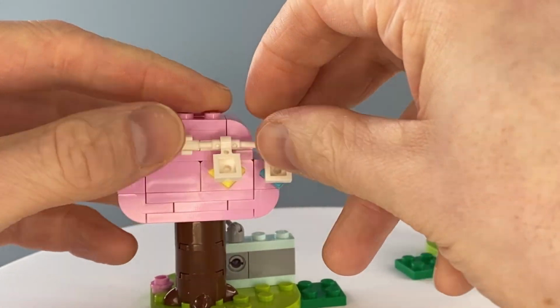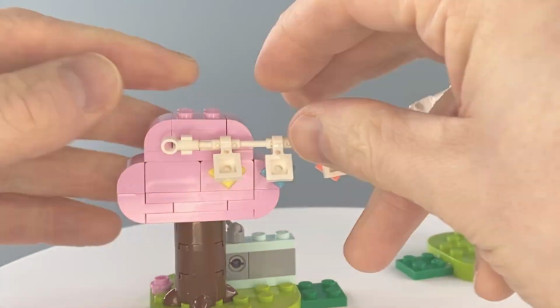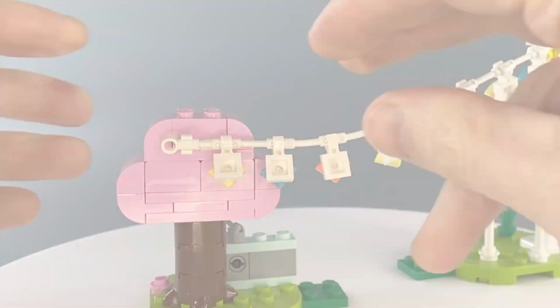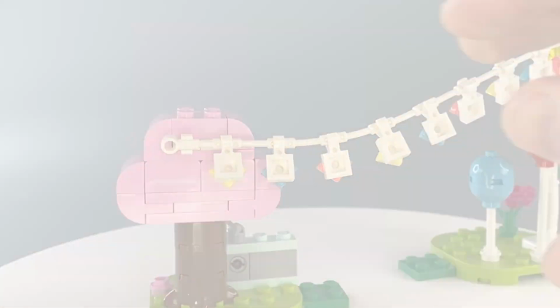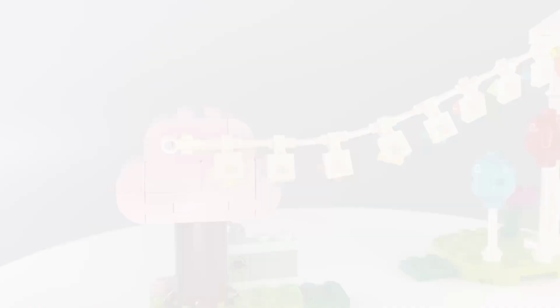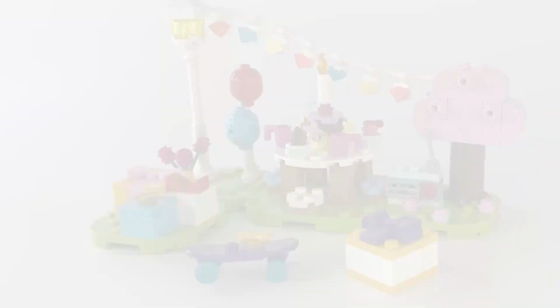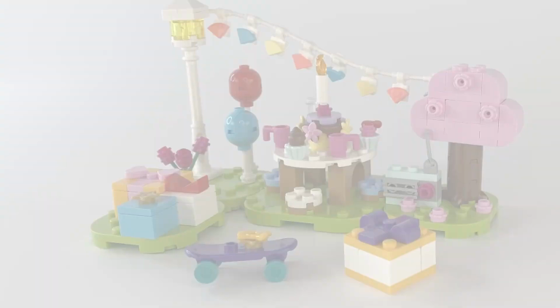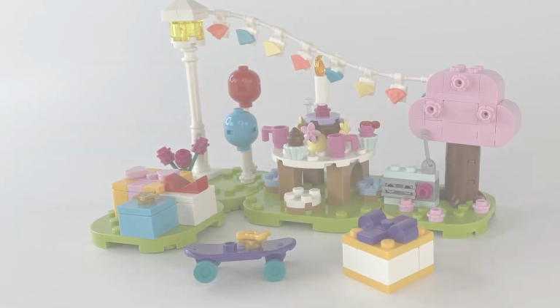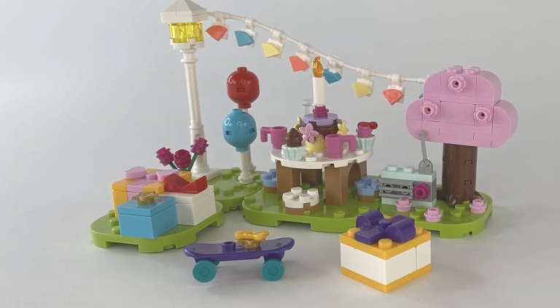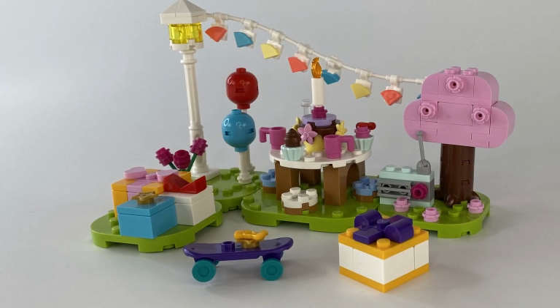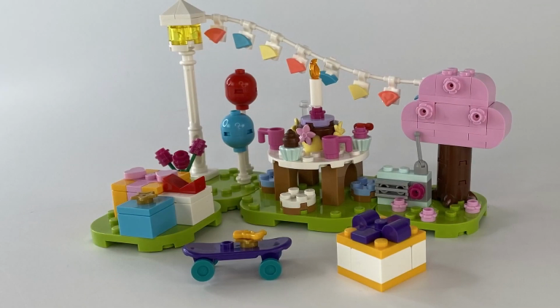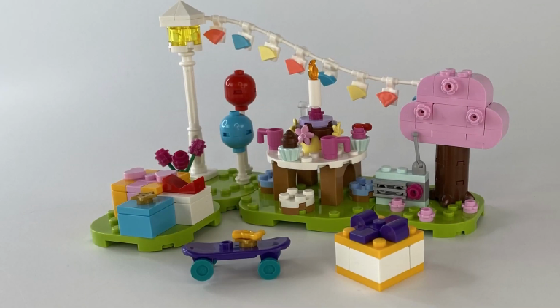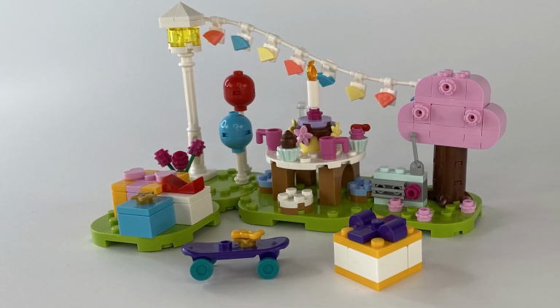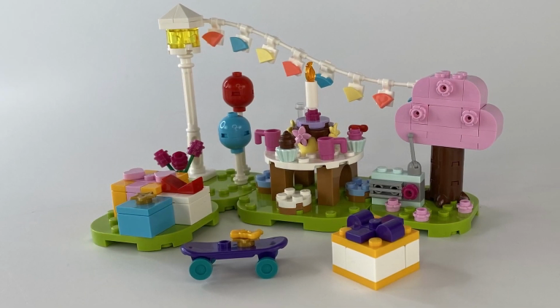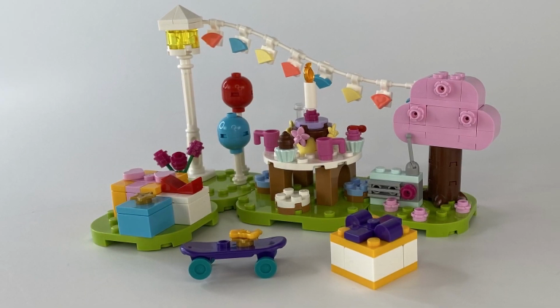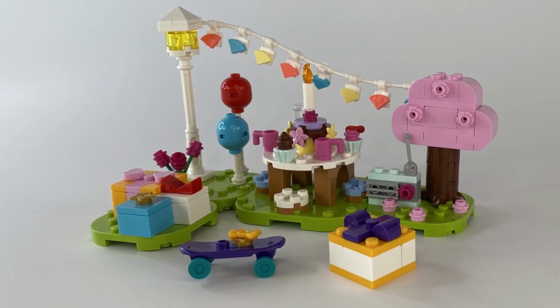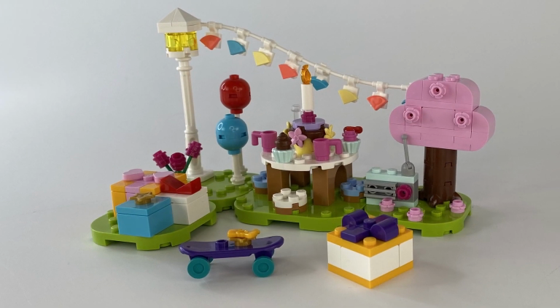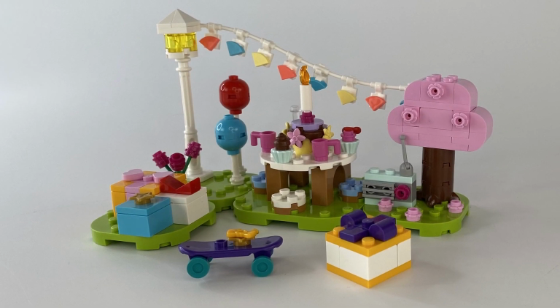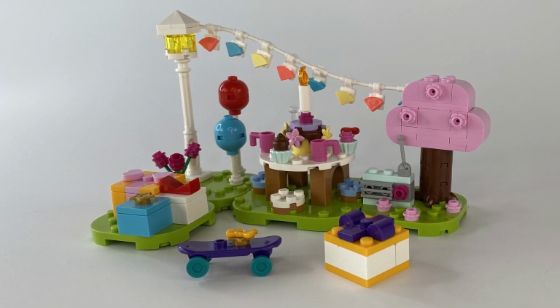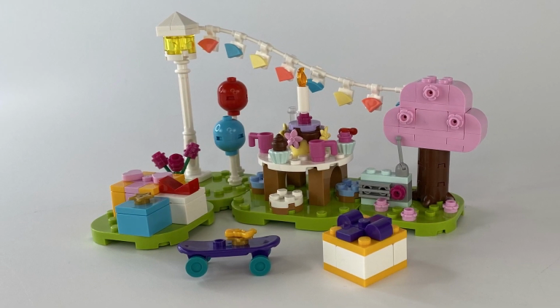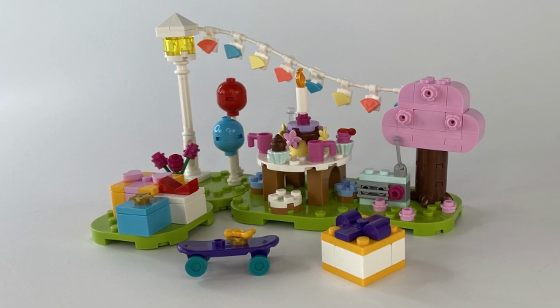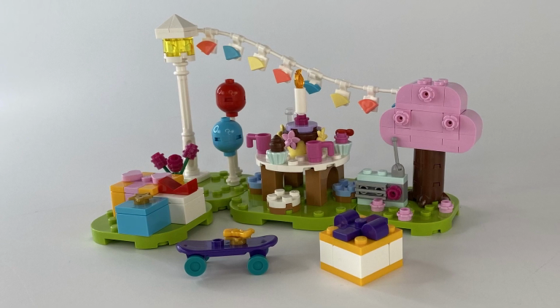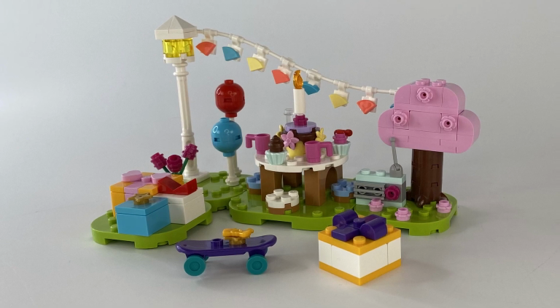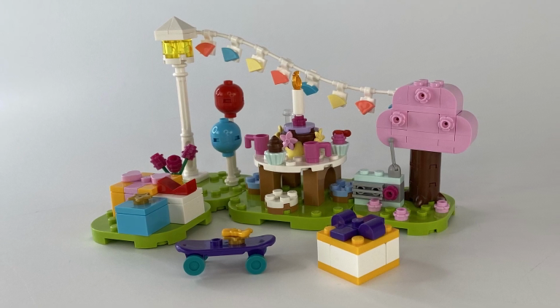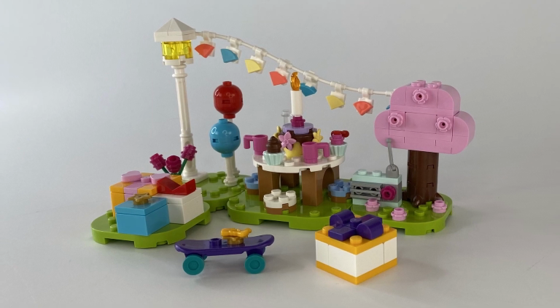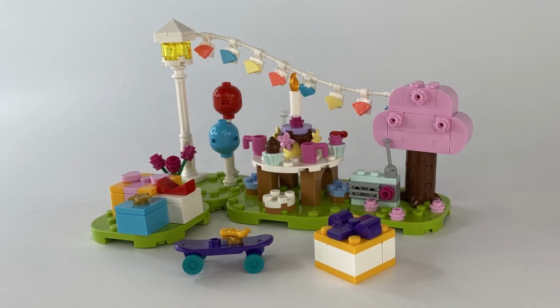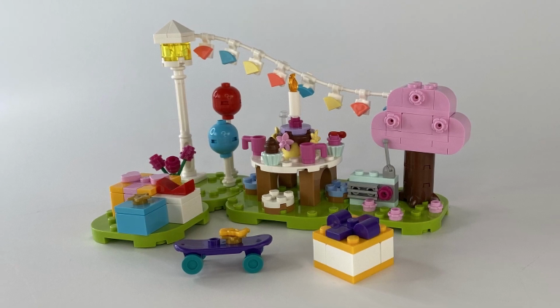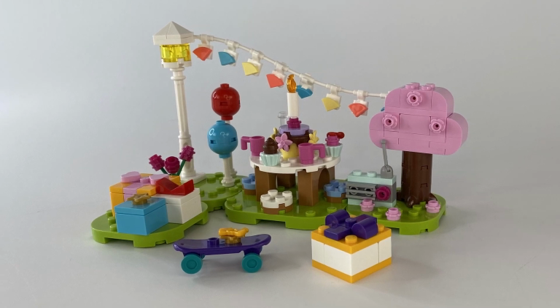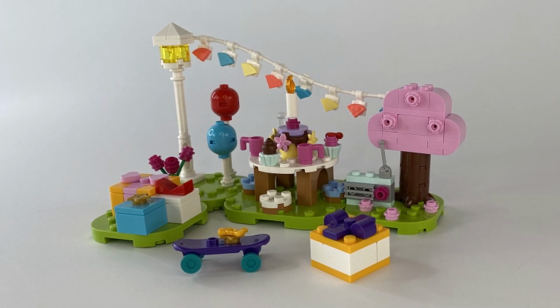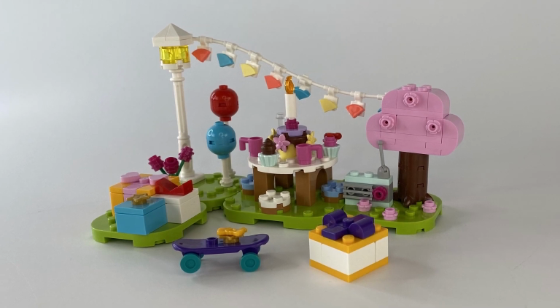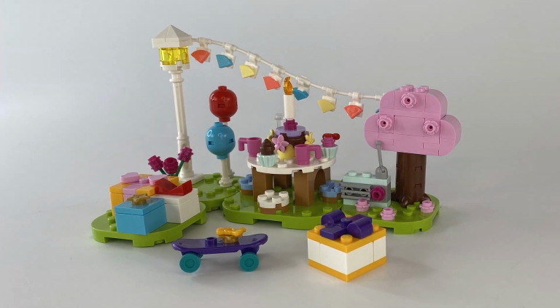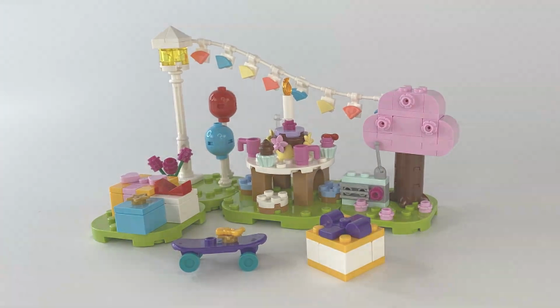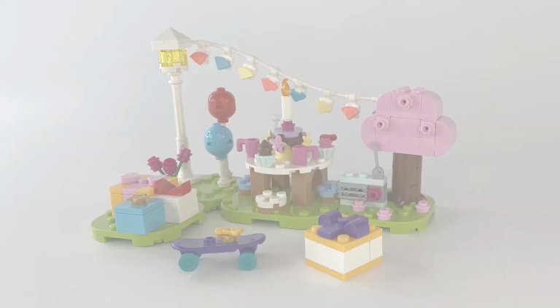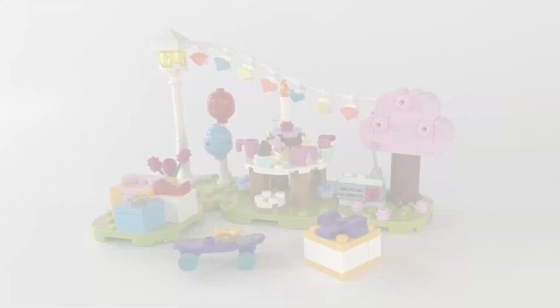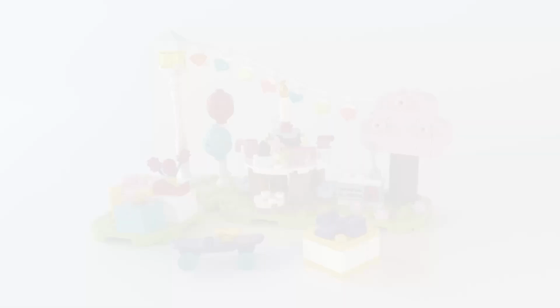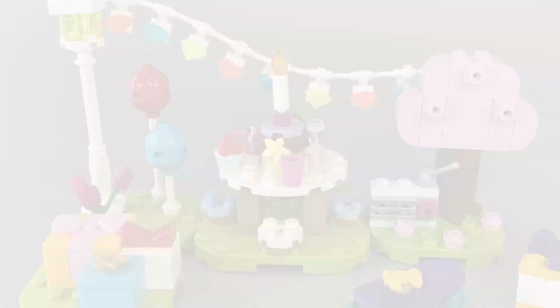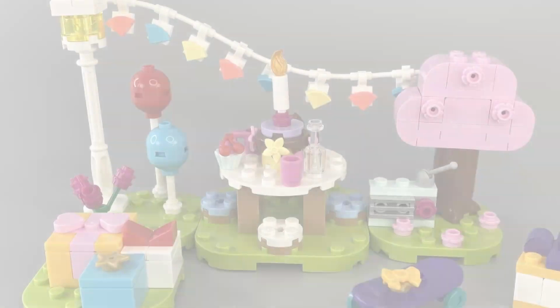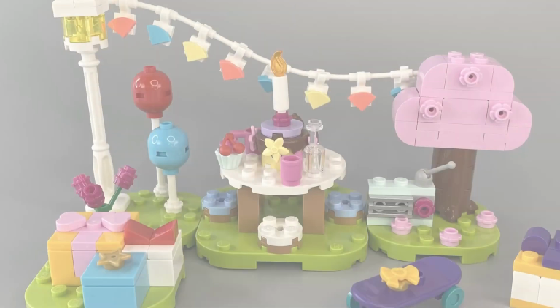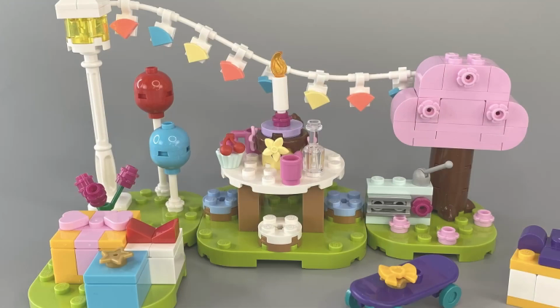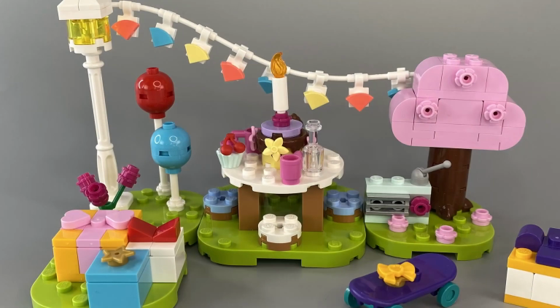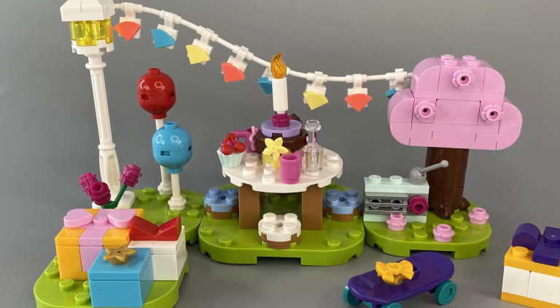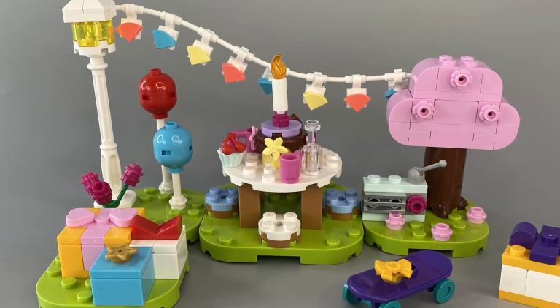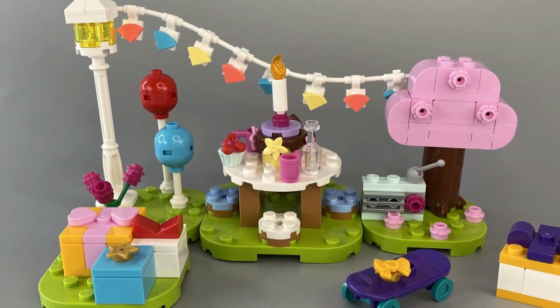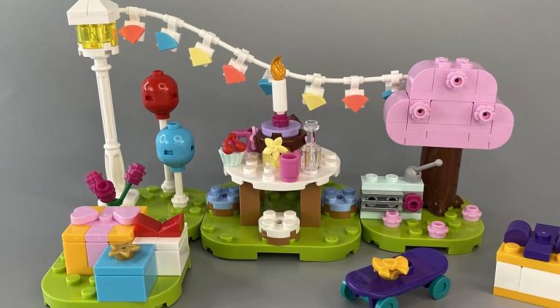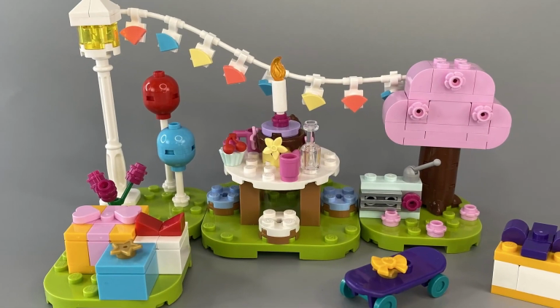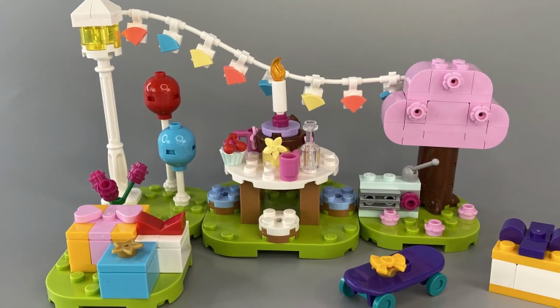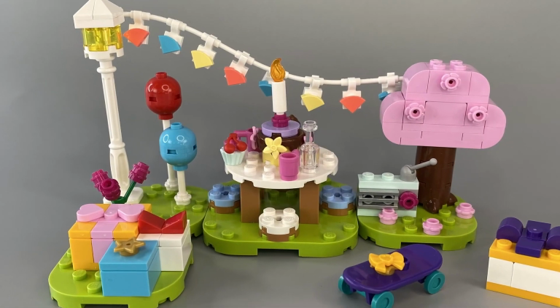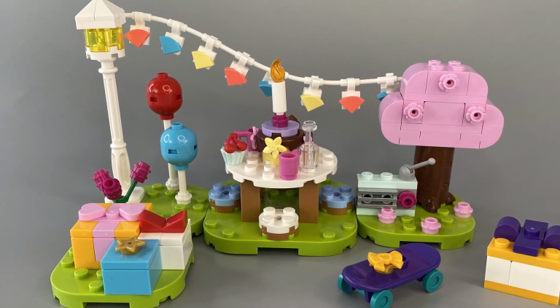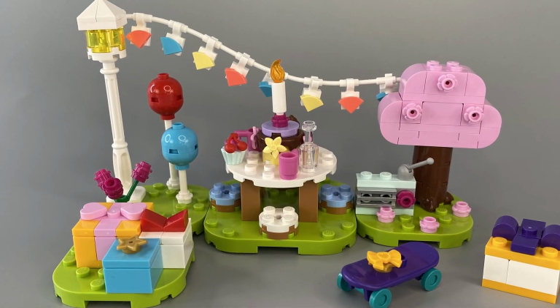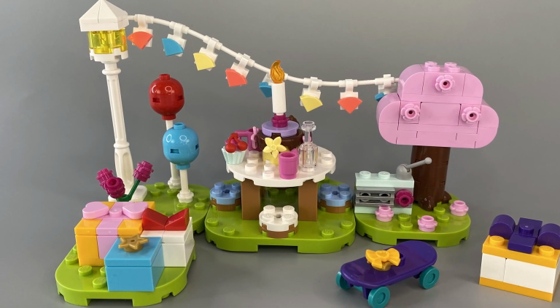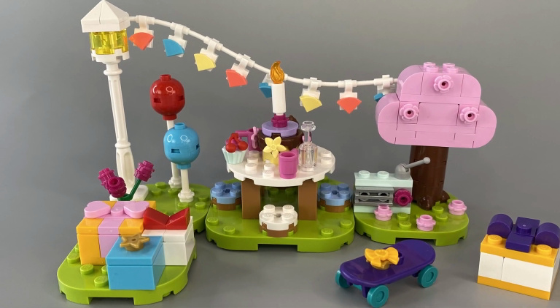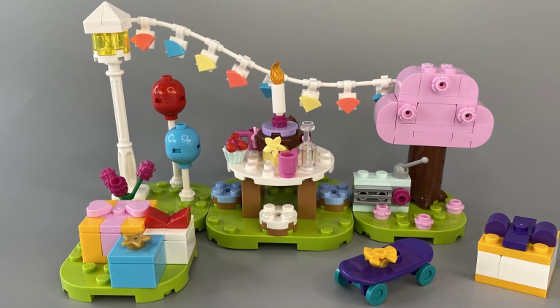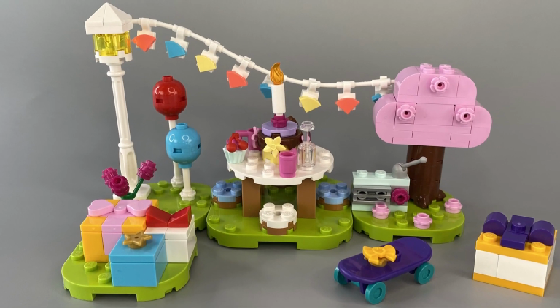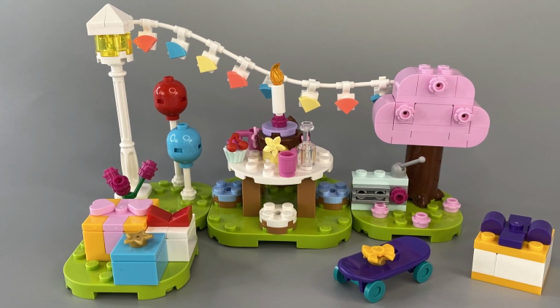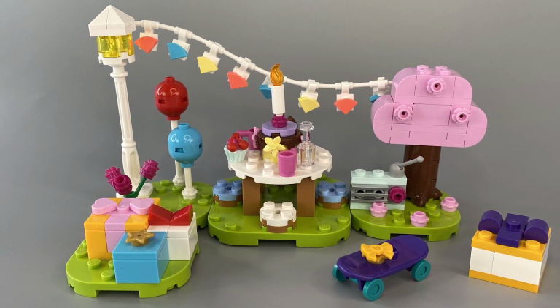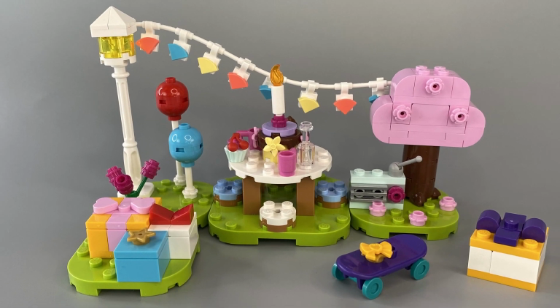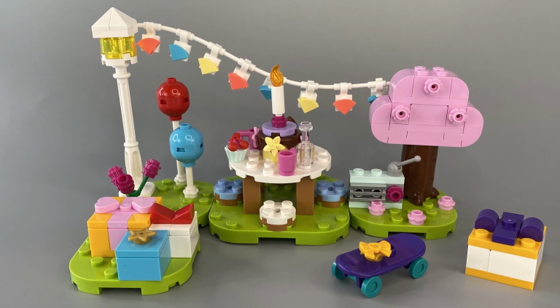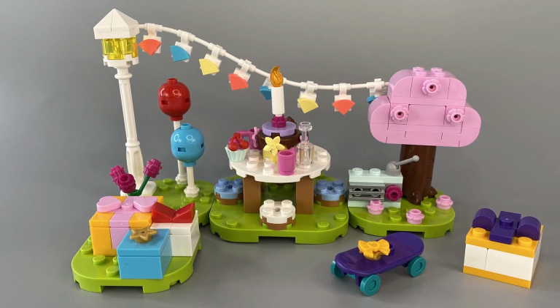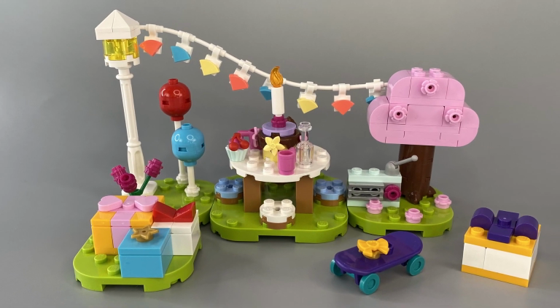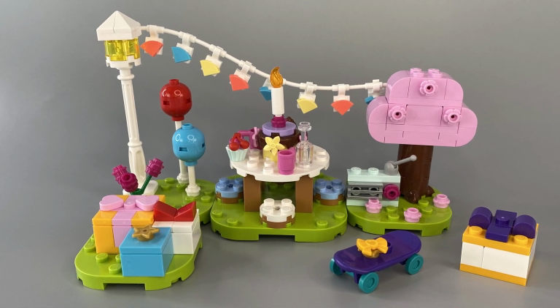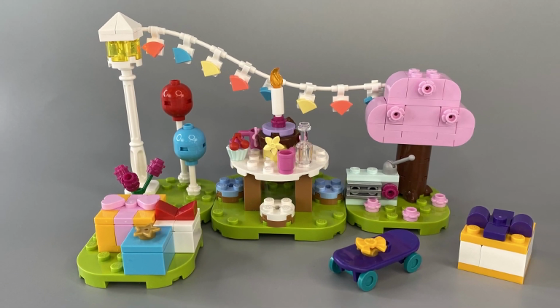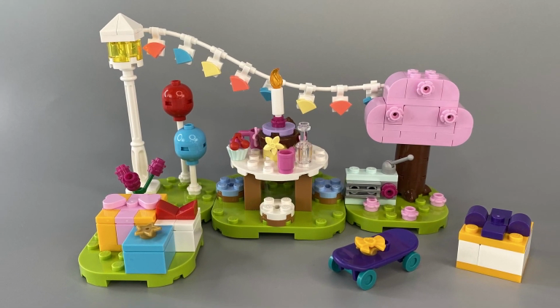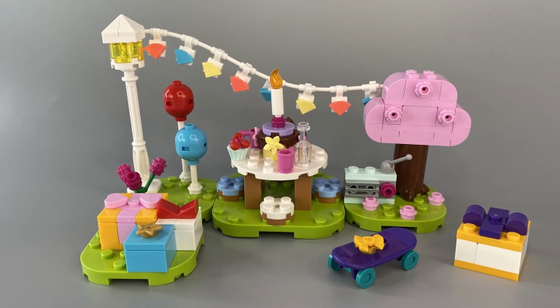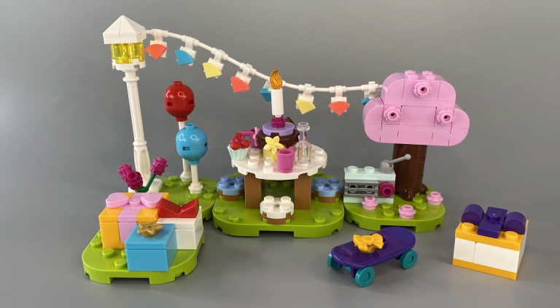Now all the sections are built, all that's left to do is connect them all together and this tiny section of island is complete.